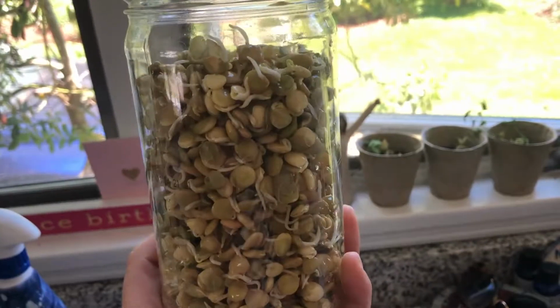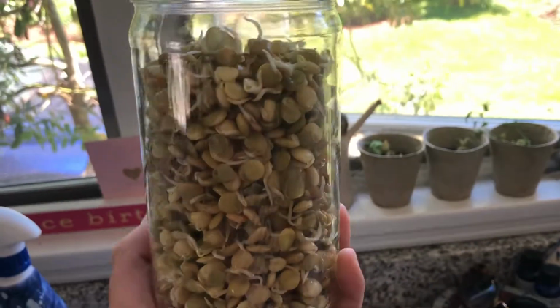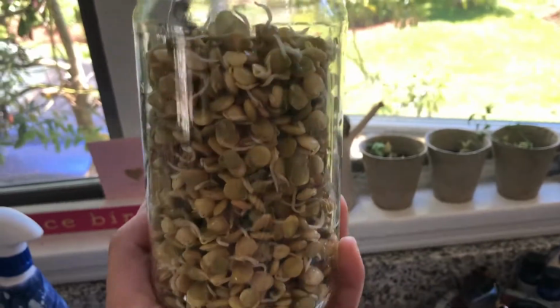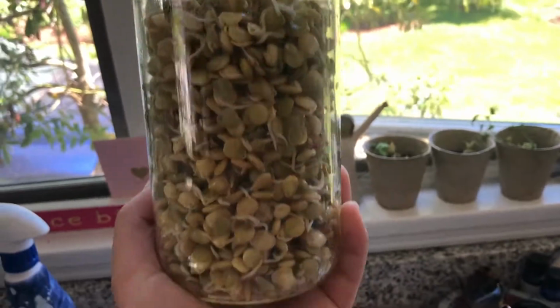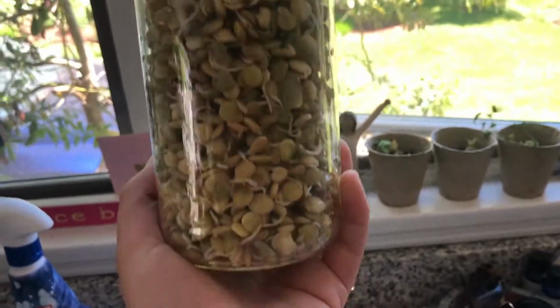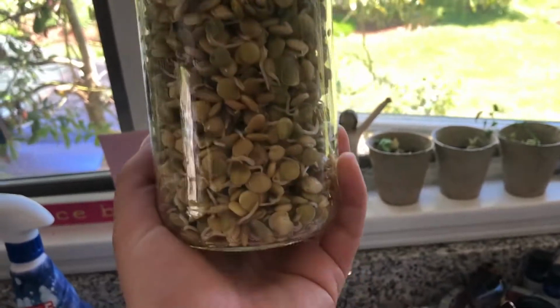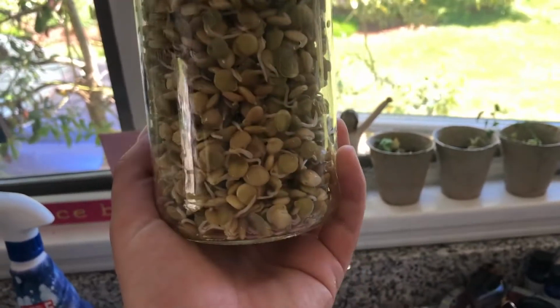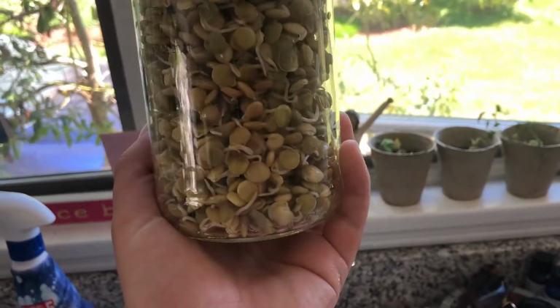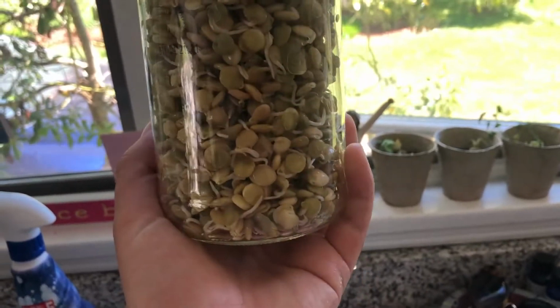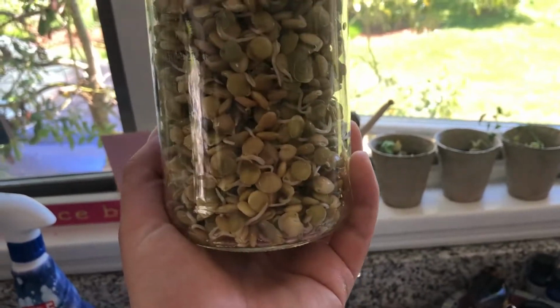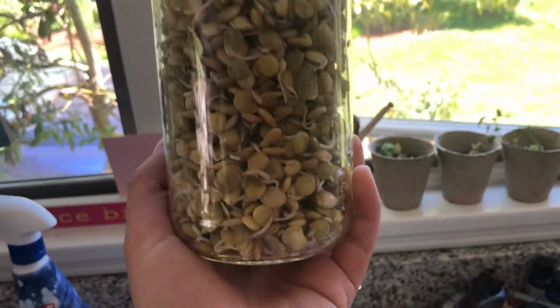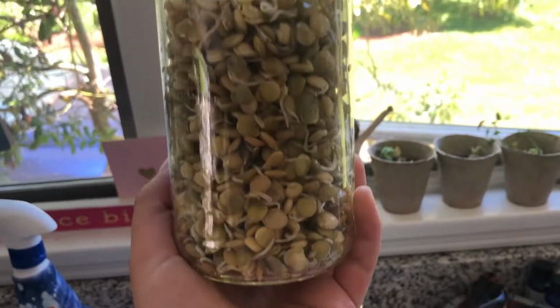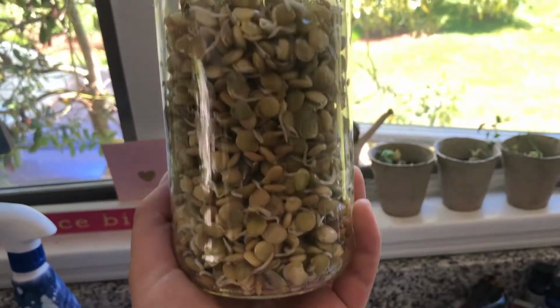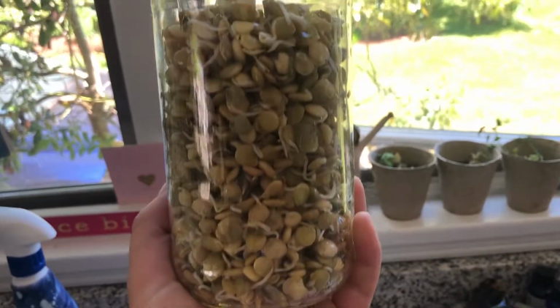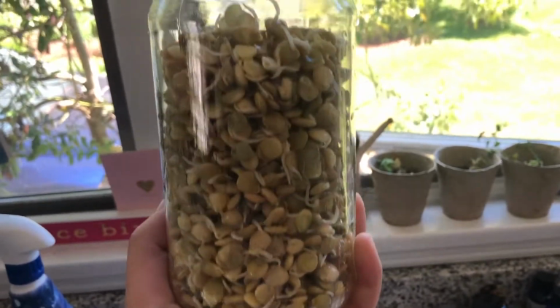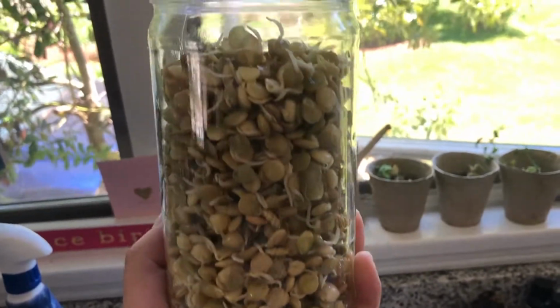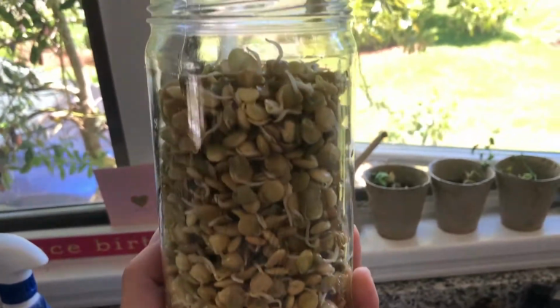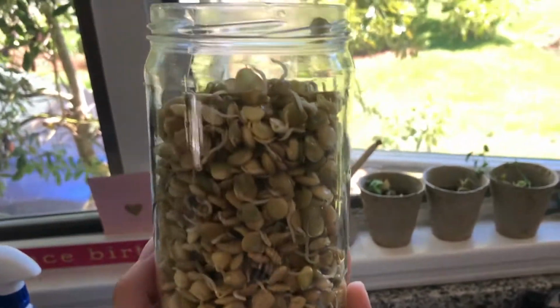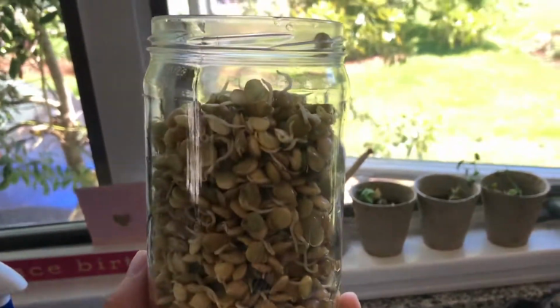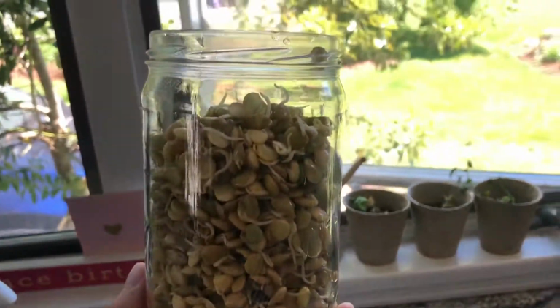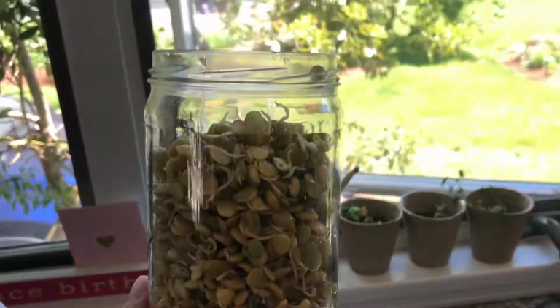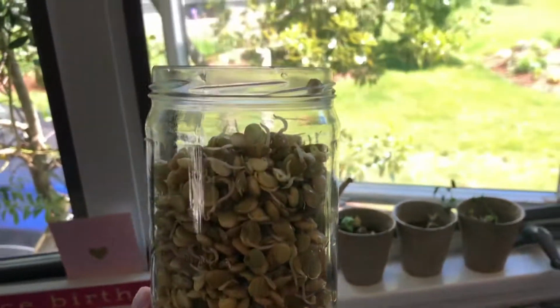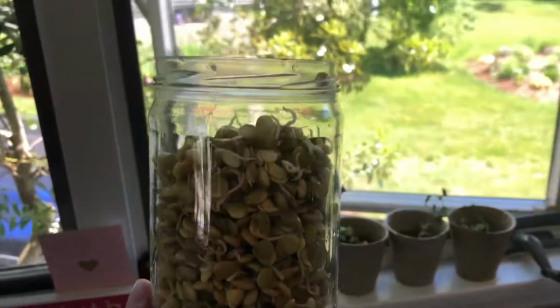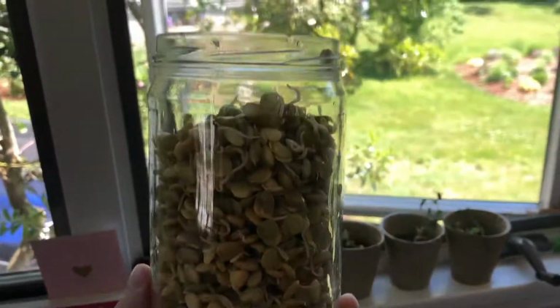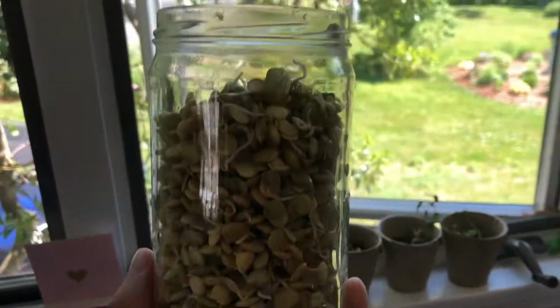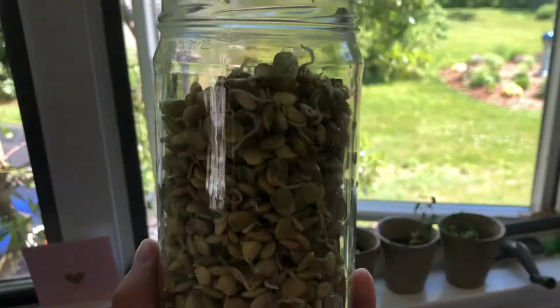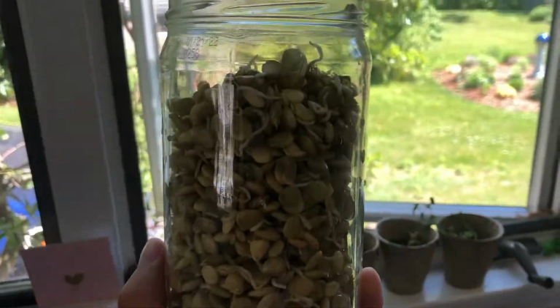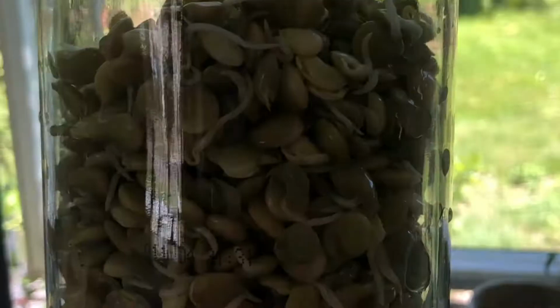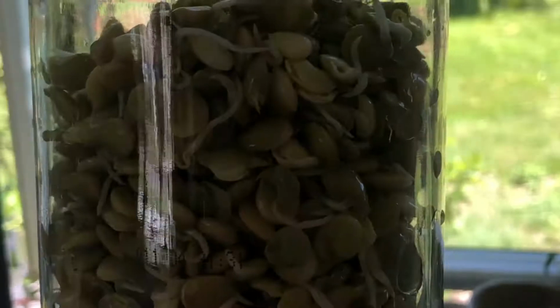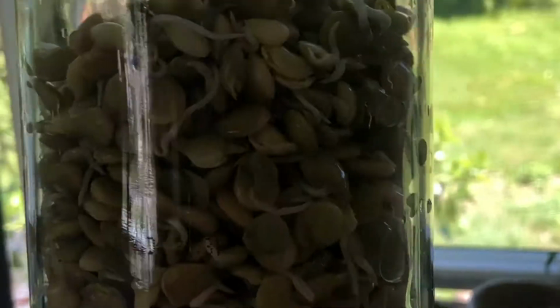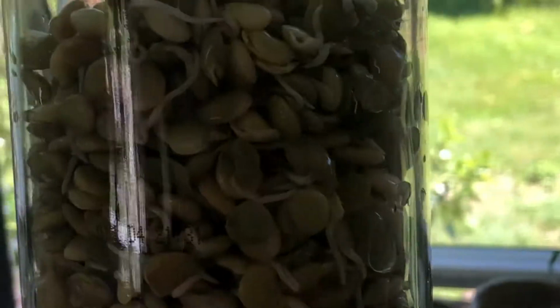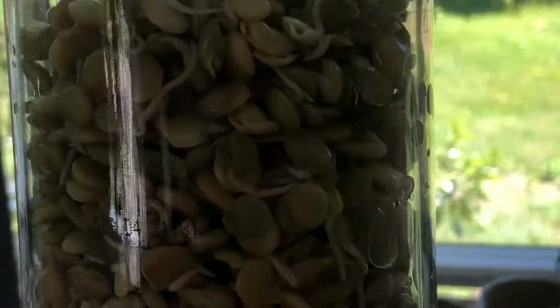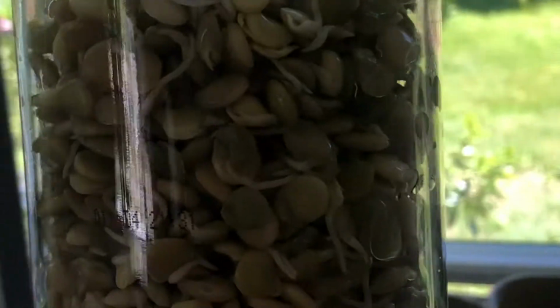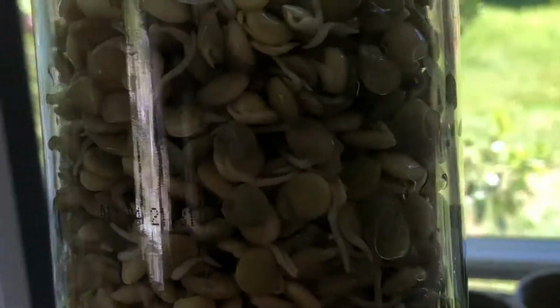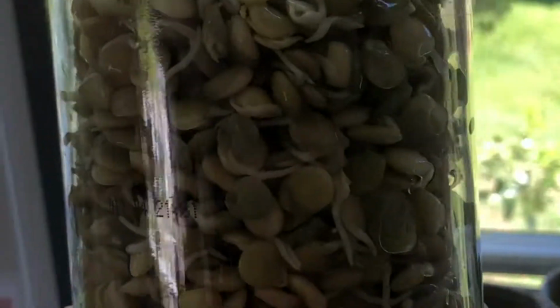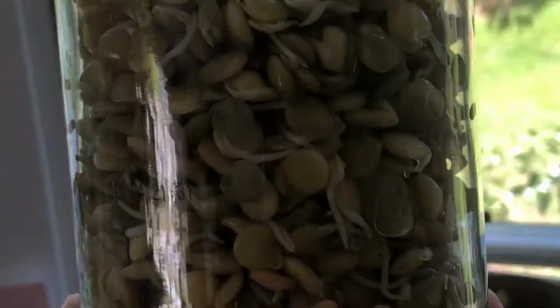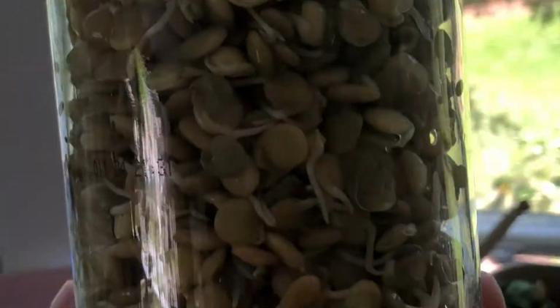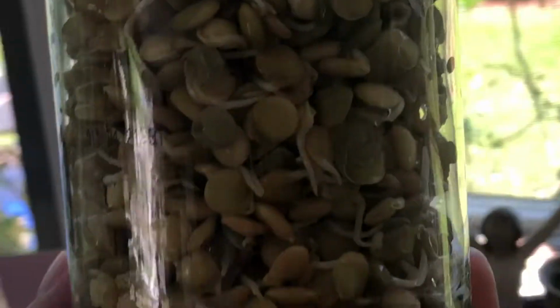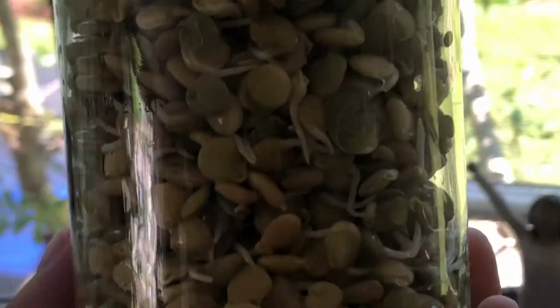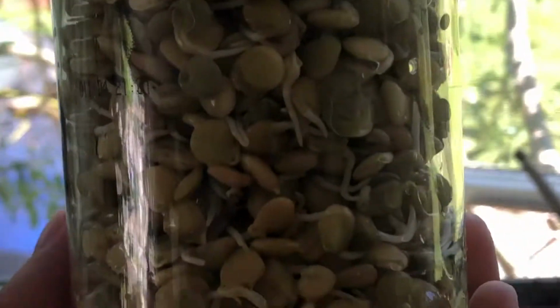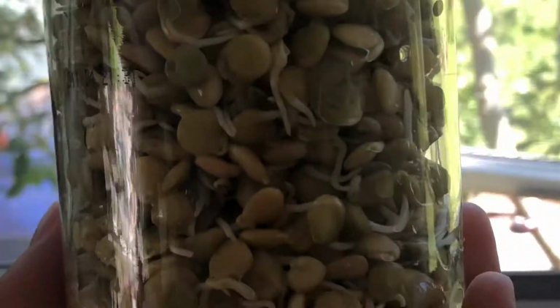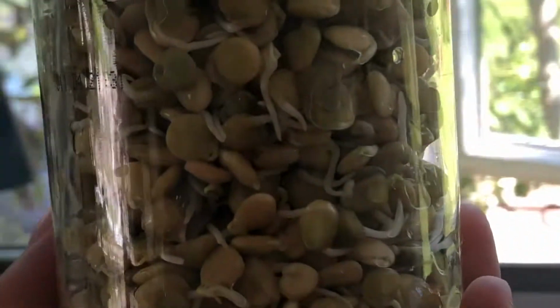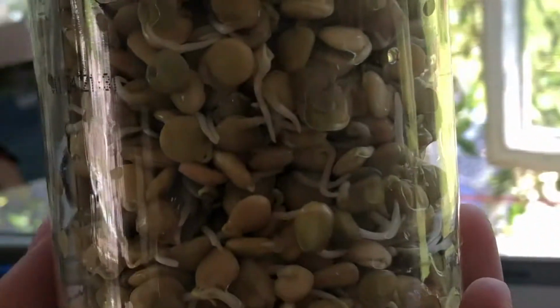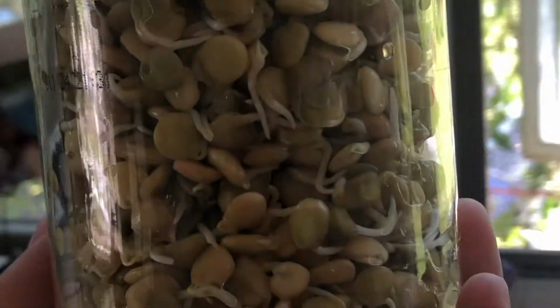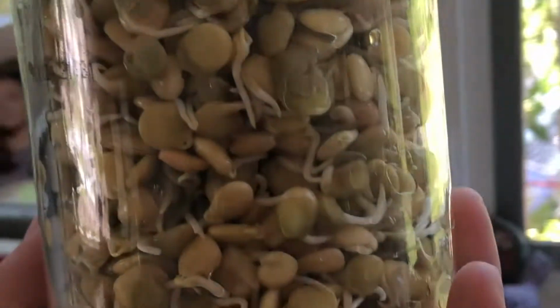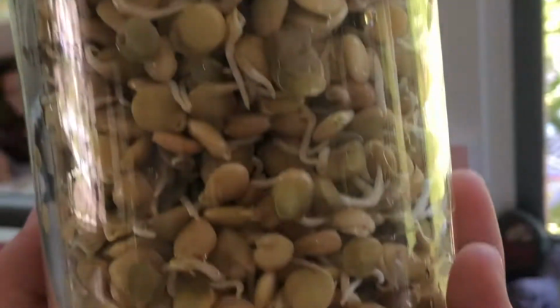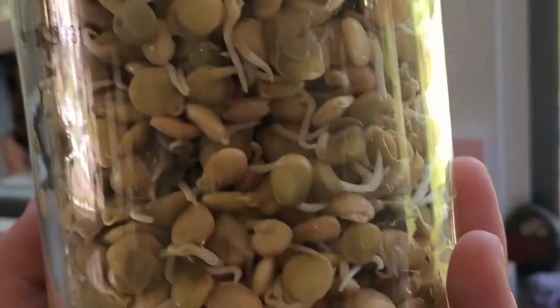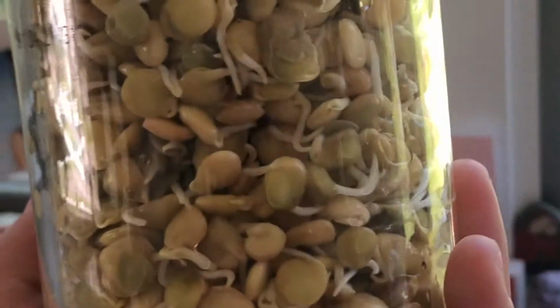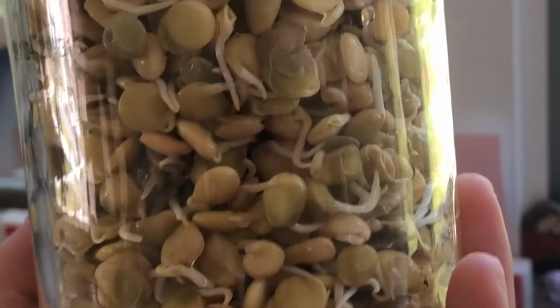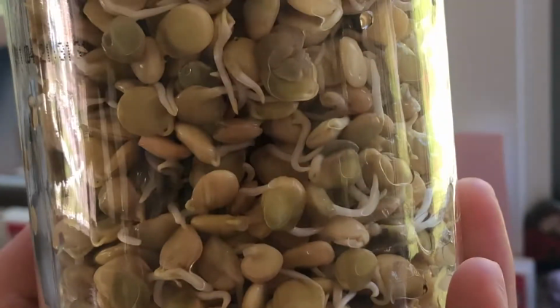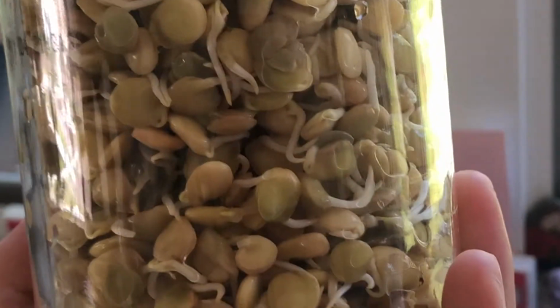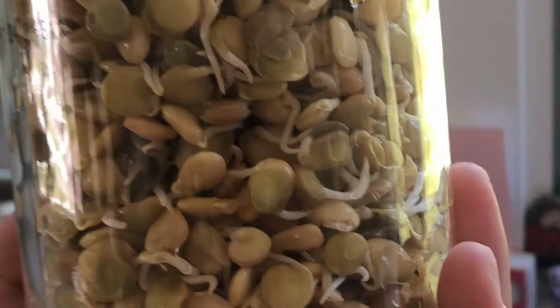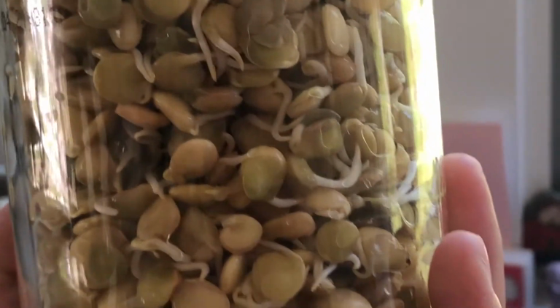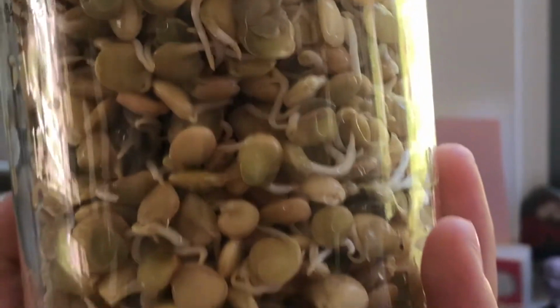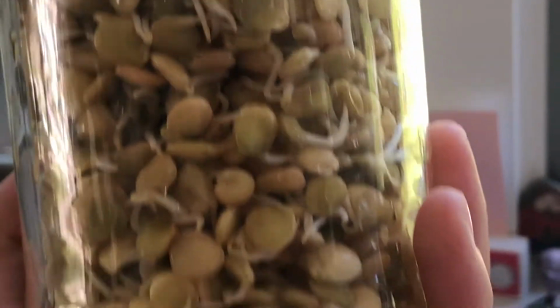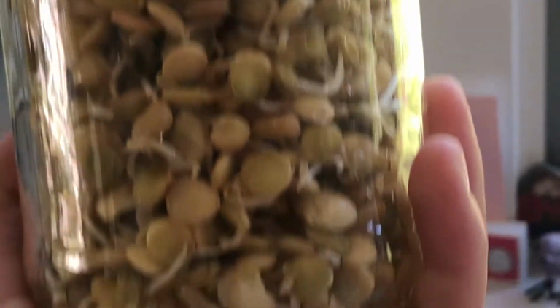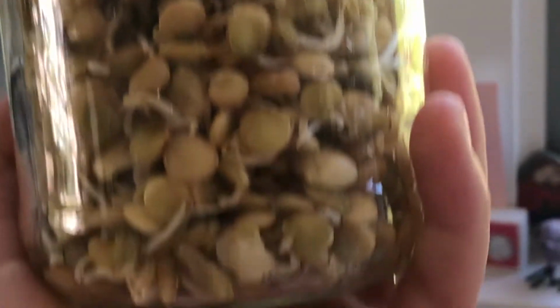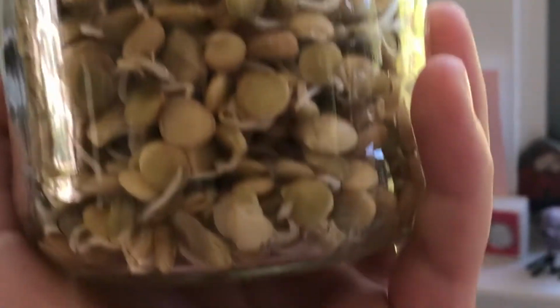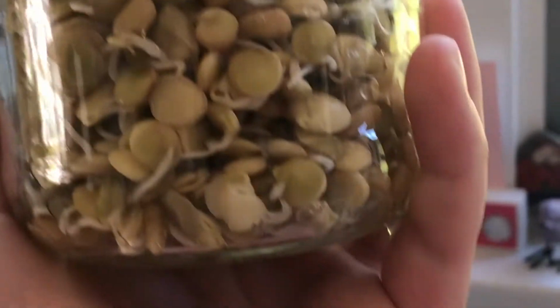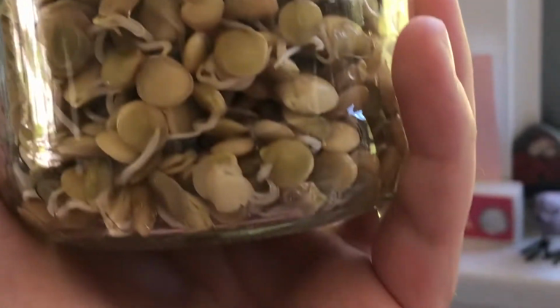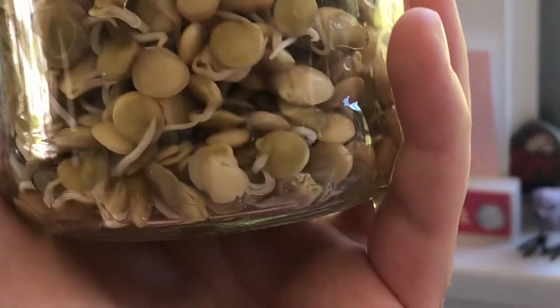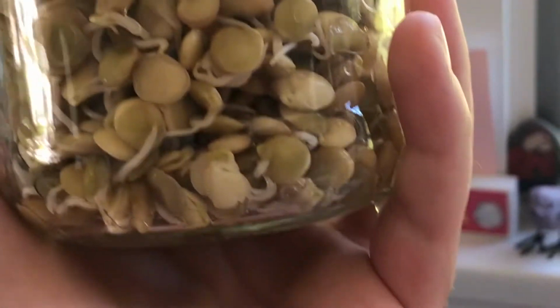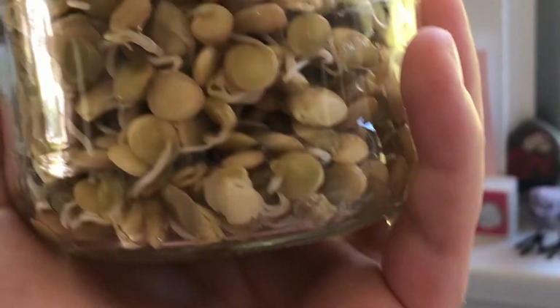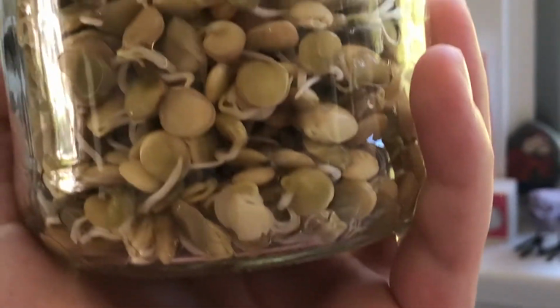After two days they were ready to eat. Here's what they looked like — they grew a bunch of little sprouts coming out of the end.